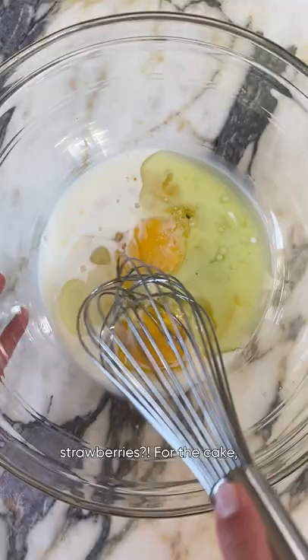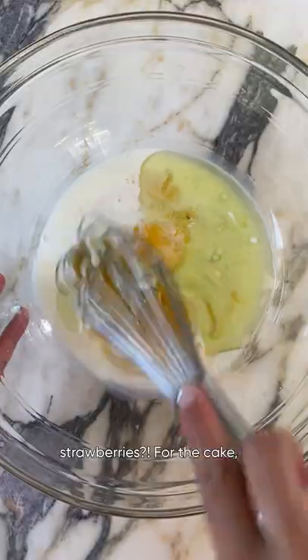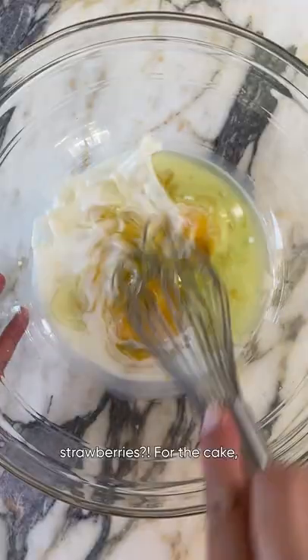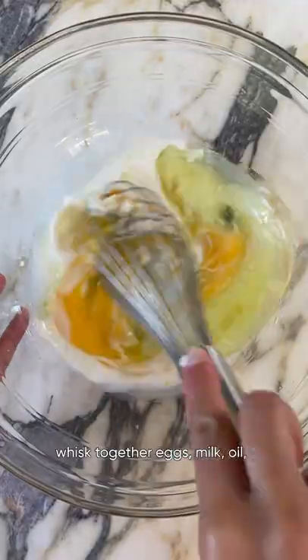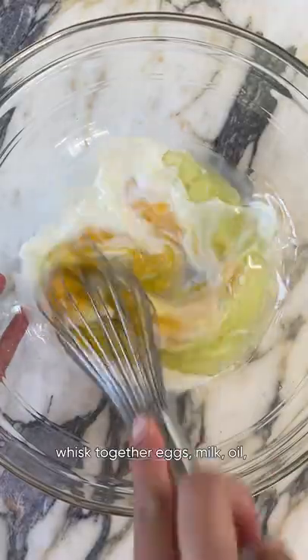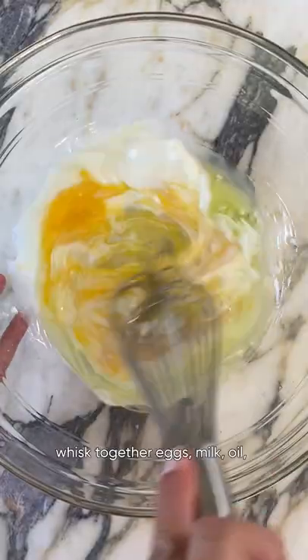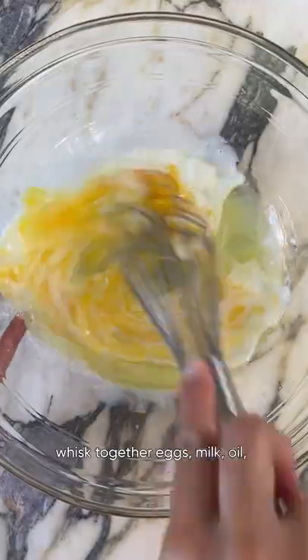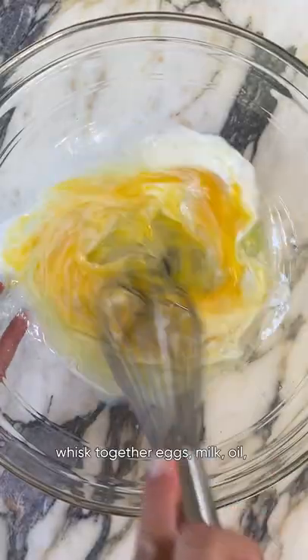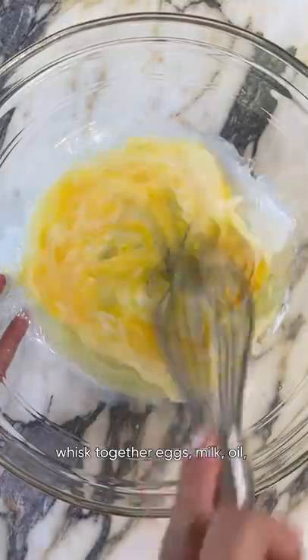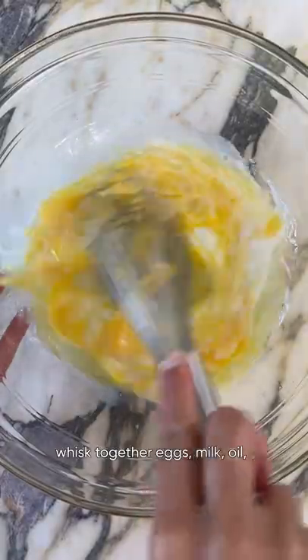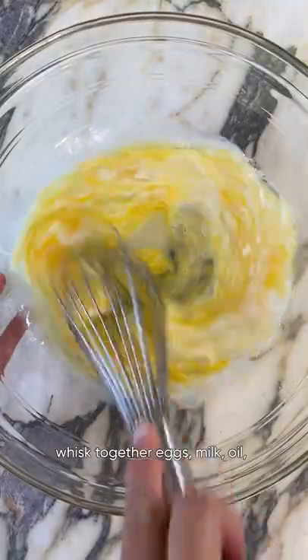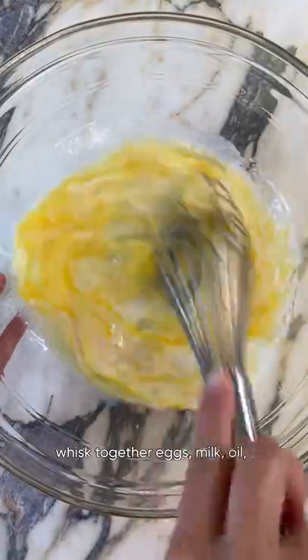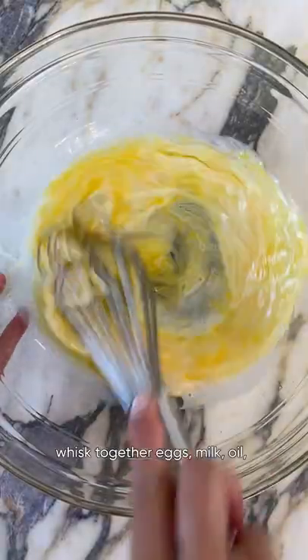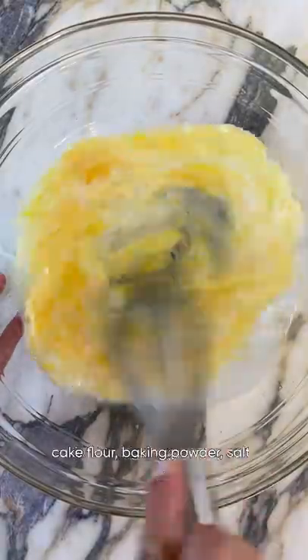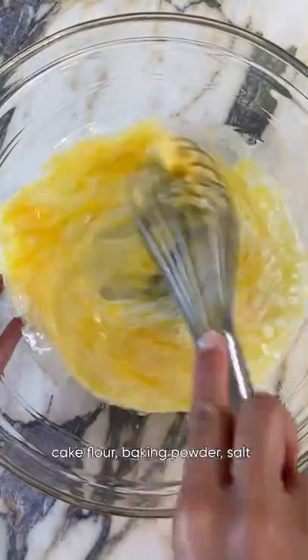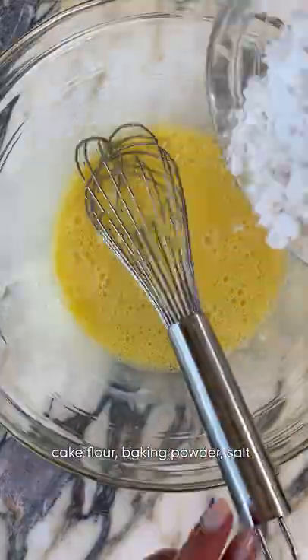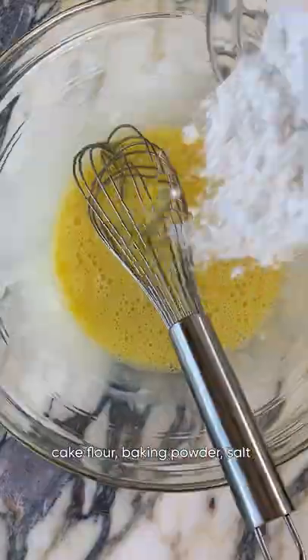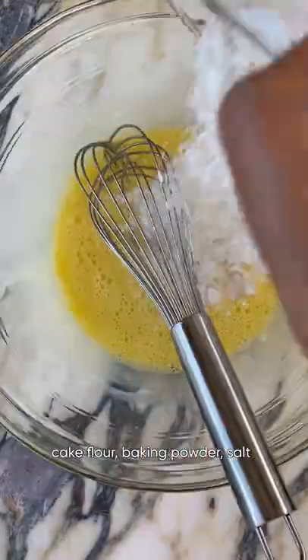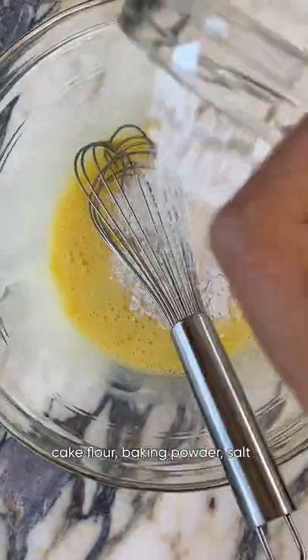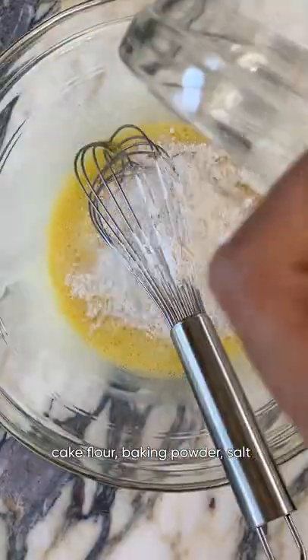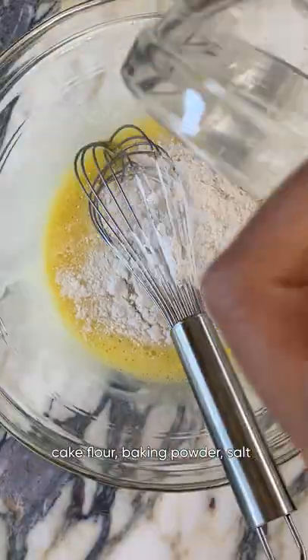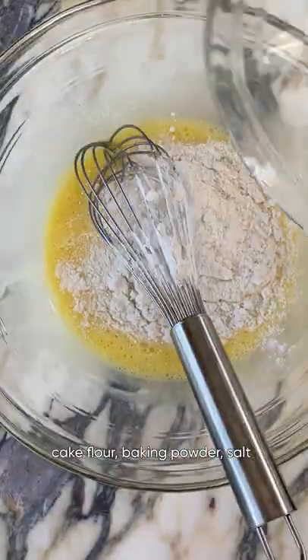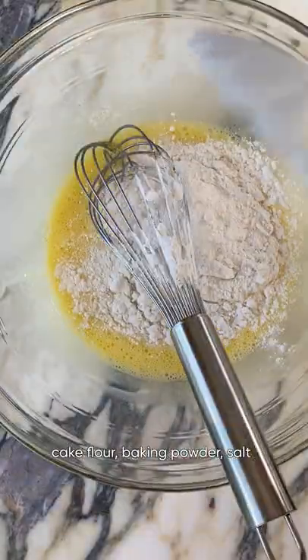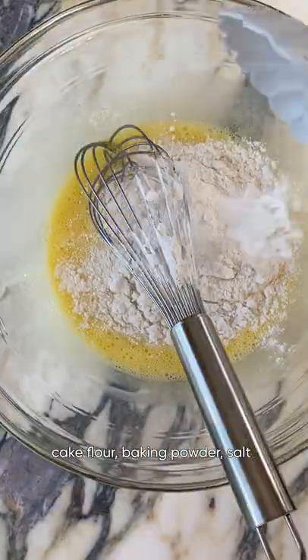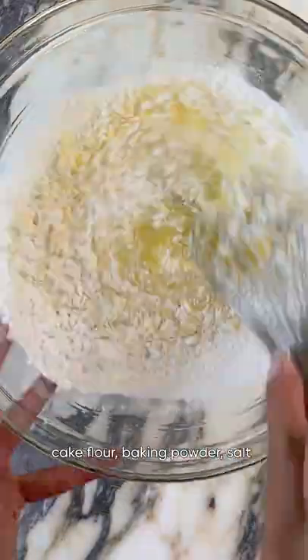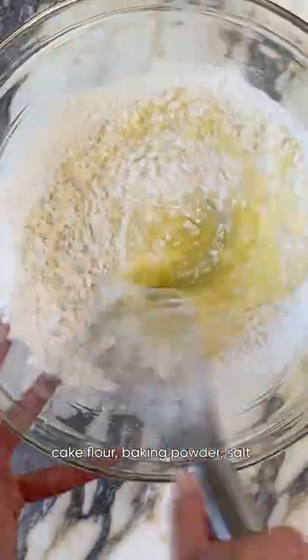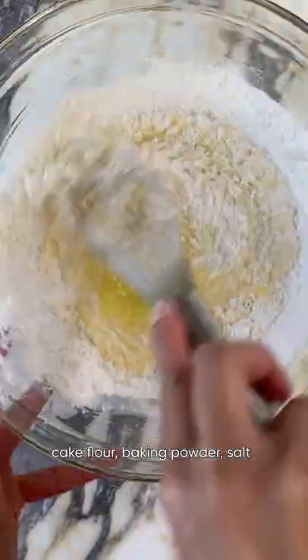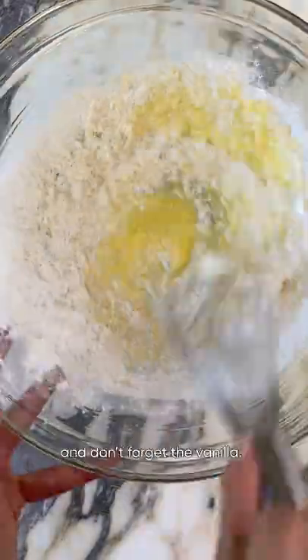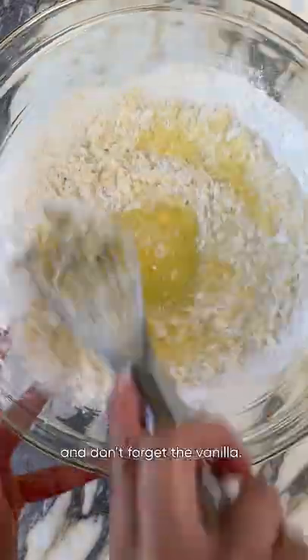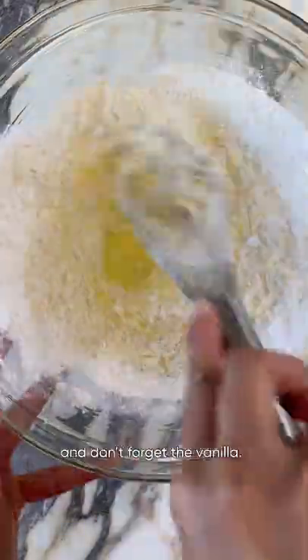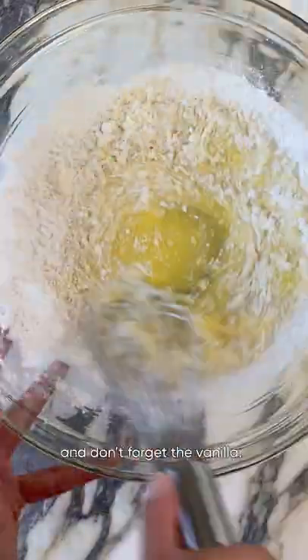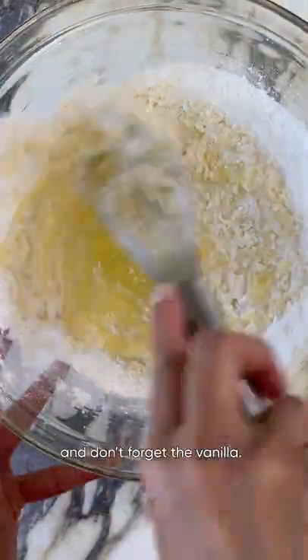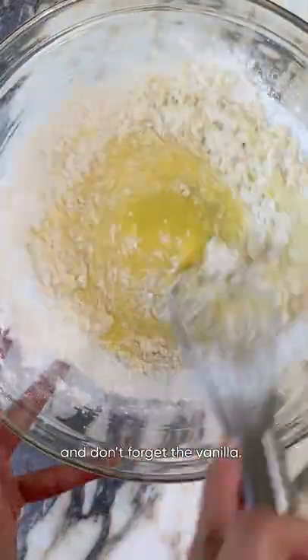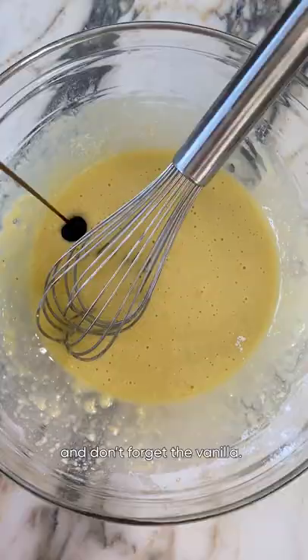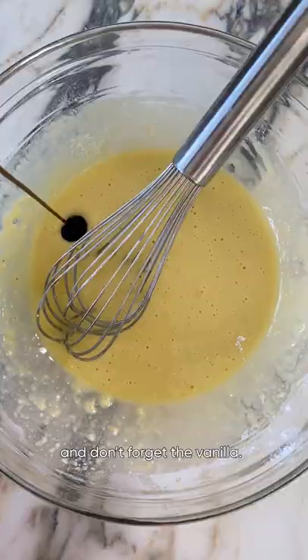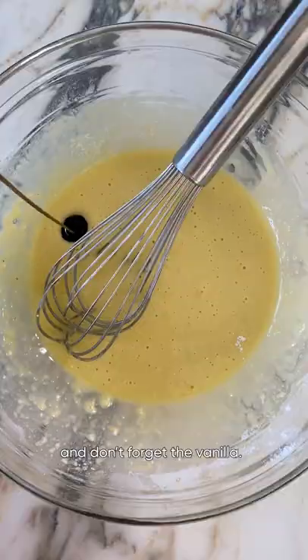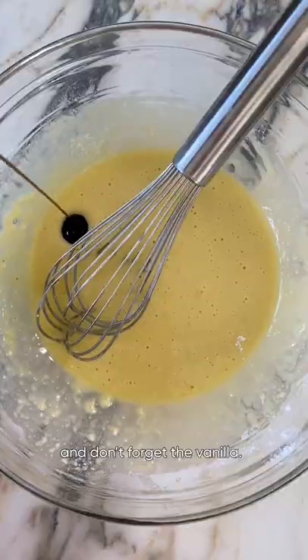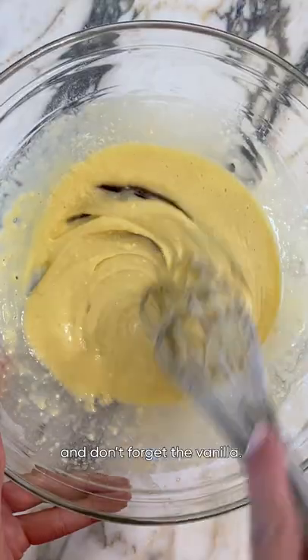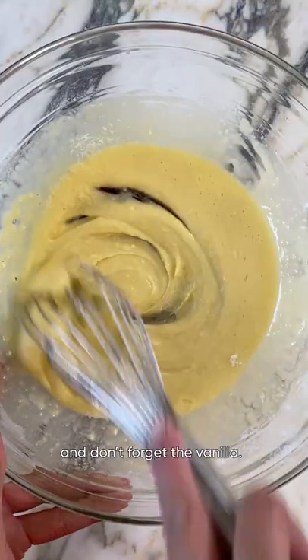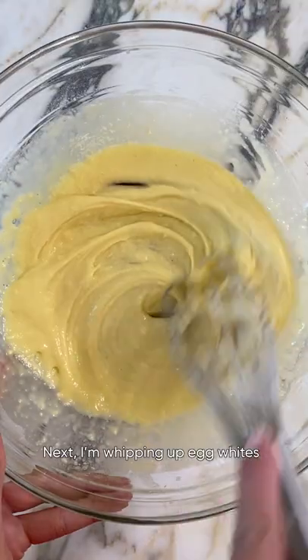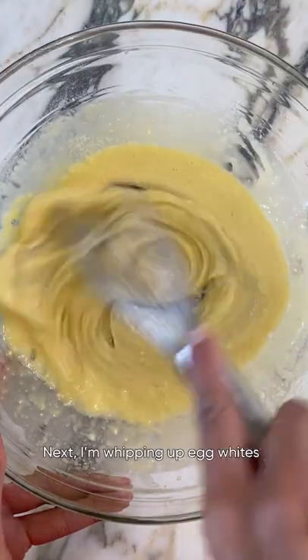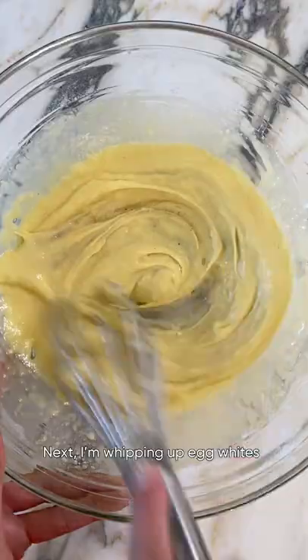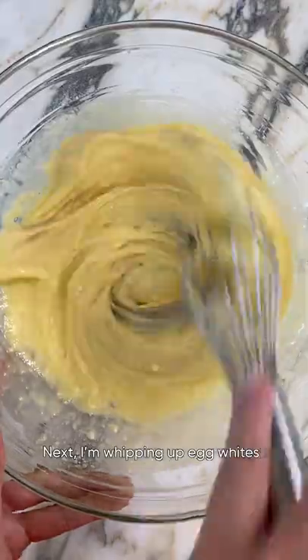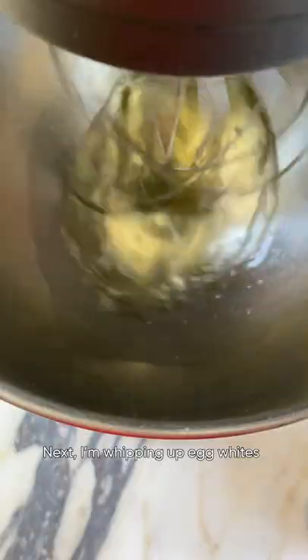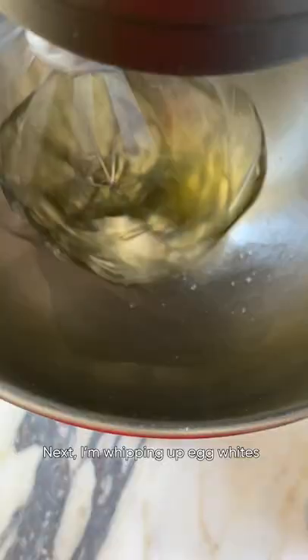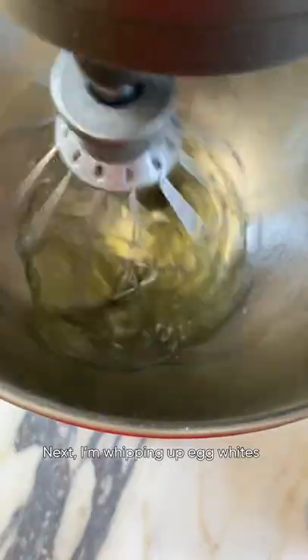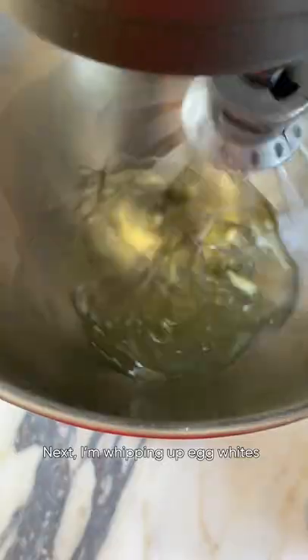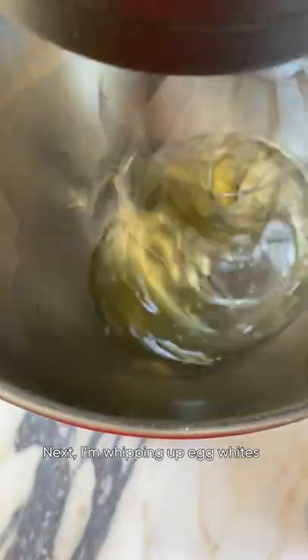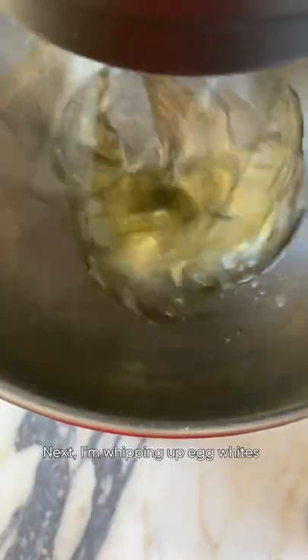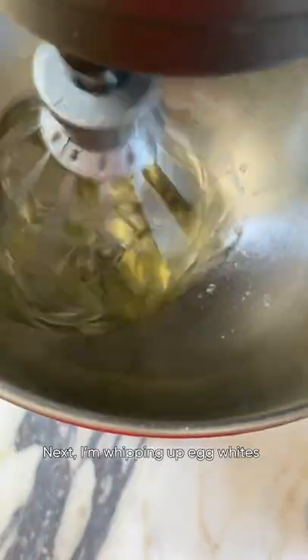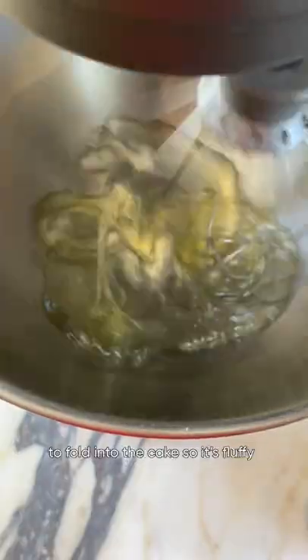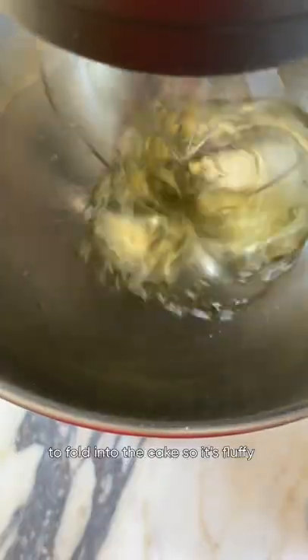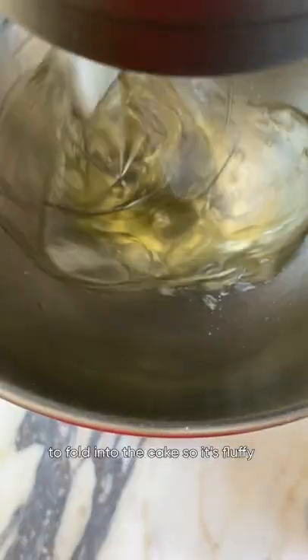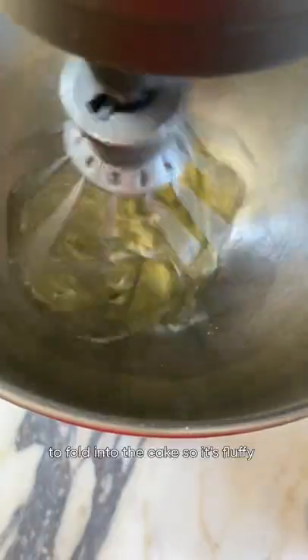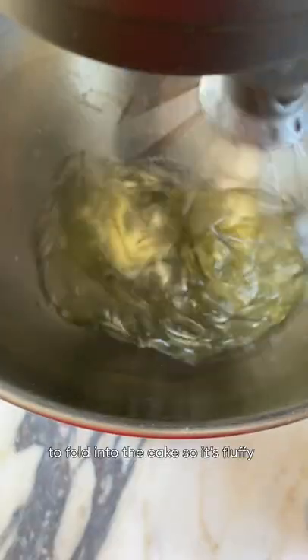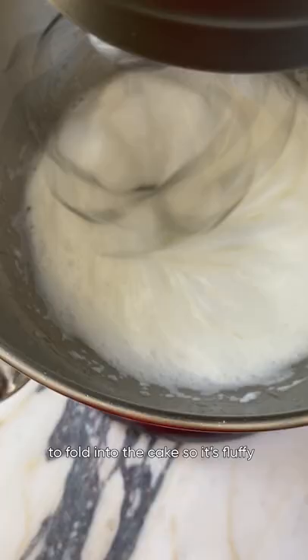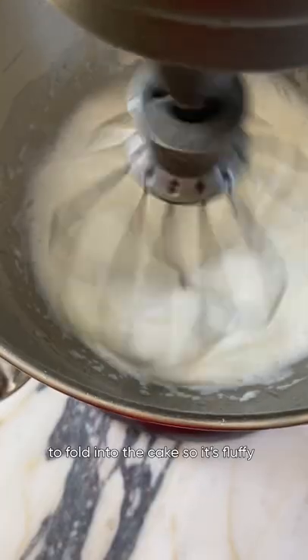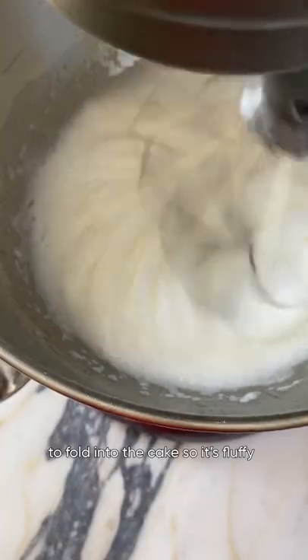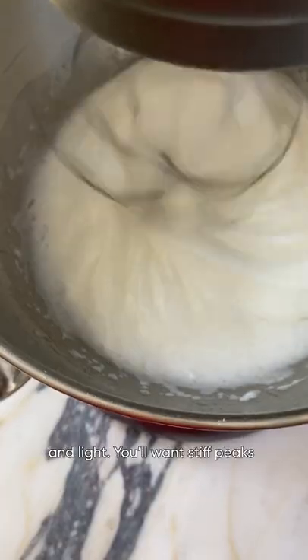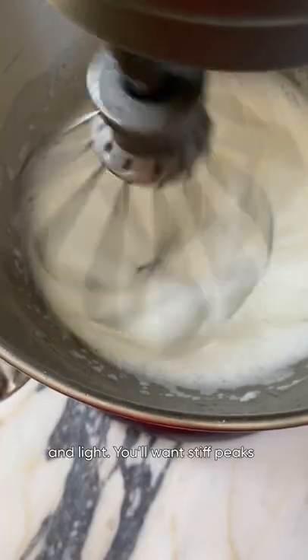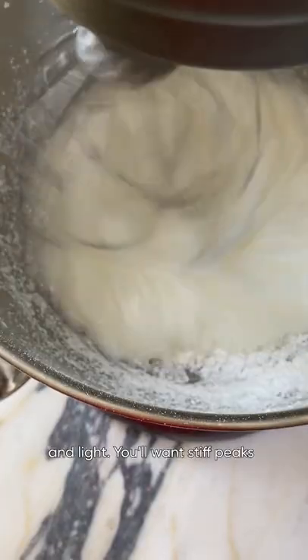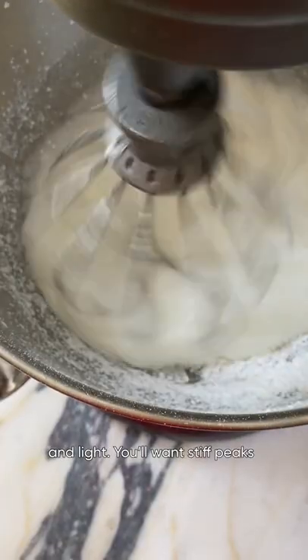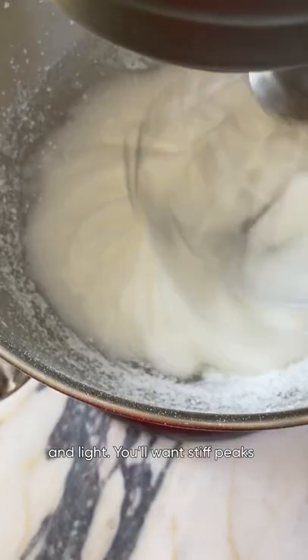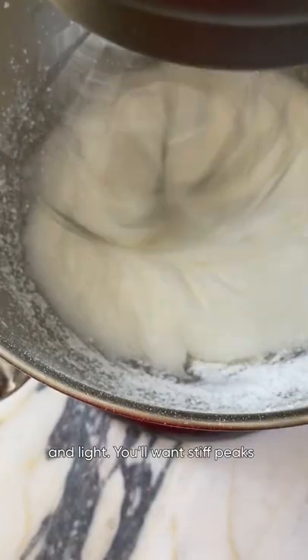For the cake, whisk together eggs, milk, oil, cake flour, baking powder, salt, and don't forget the vanilla. Next I'm whipping up egg whites to fold into the cake so it's fluffy and light.